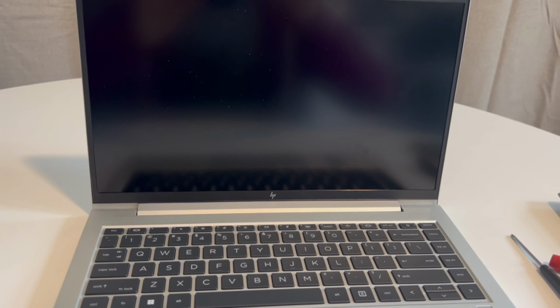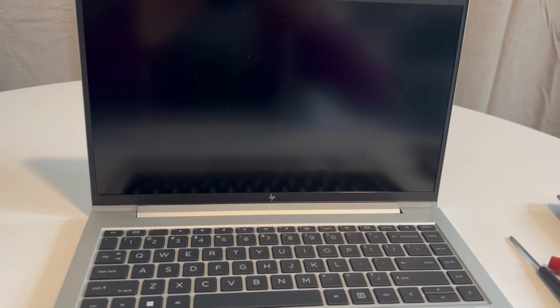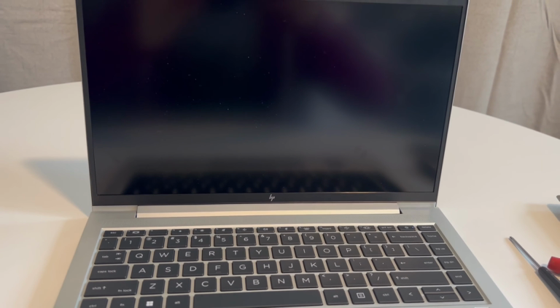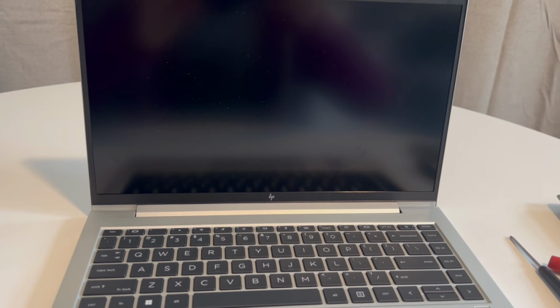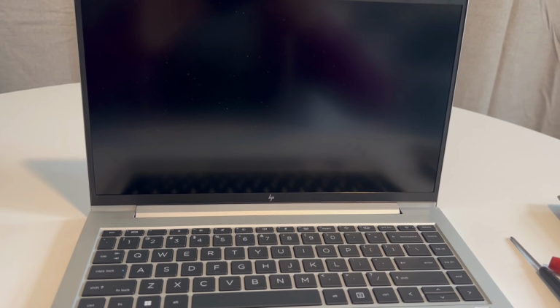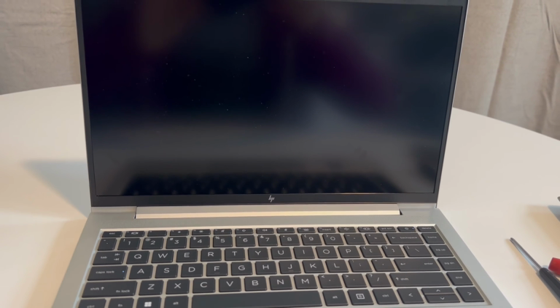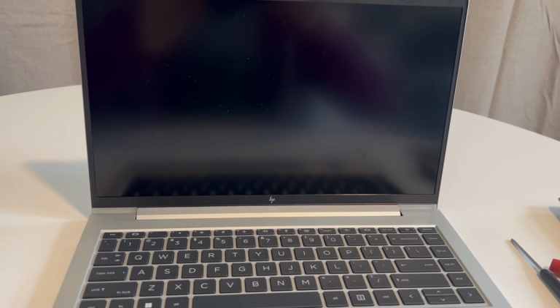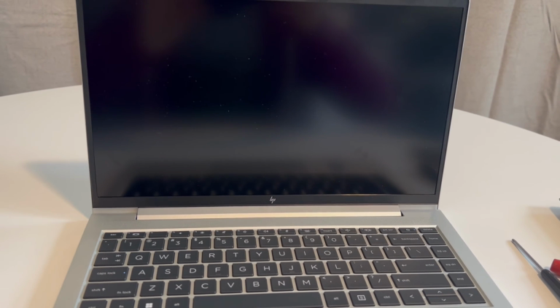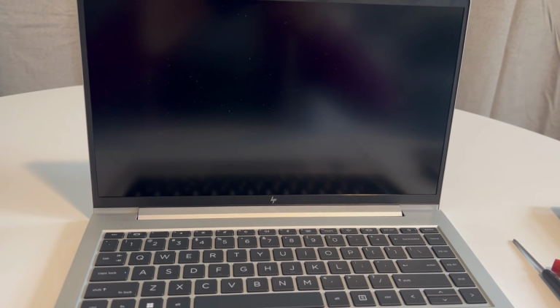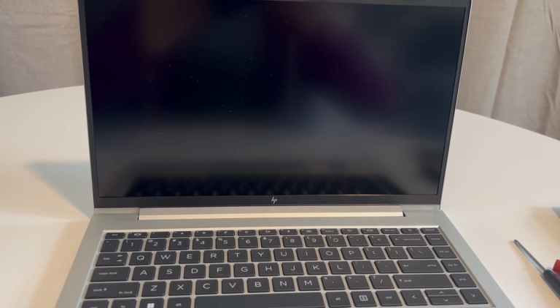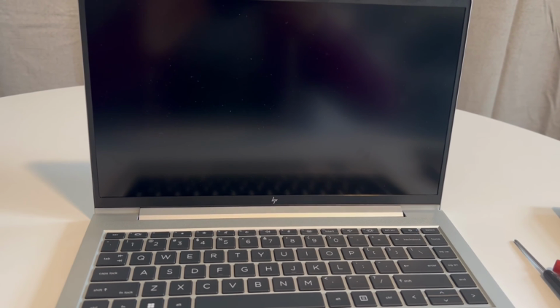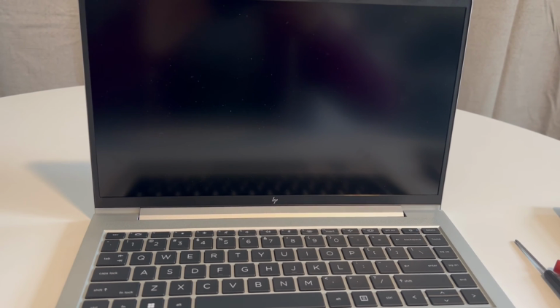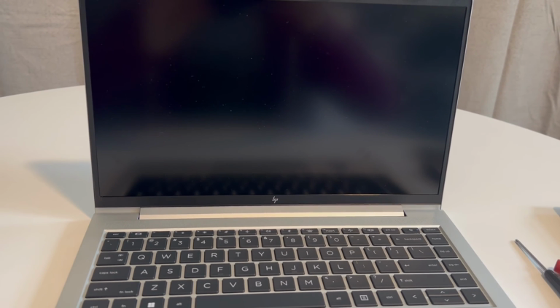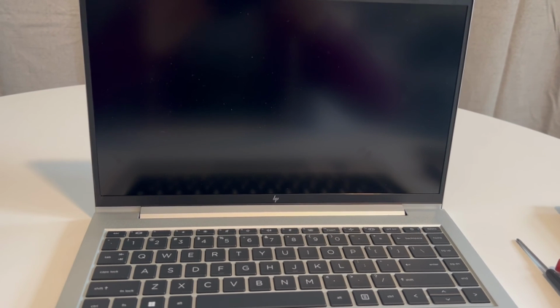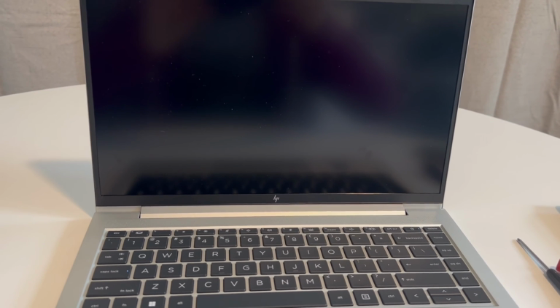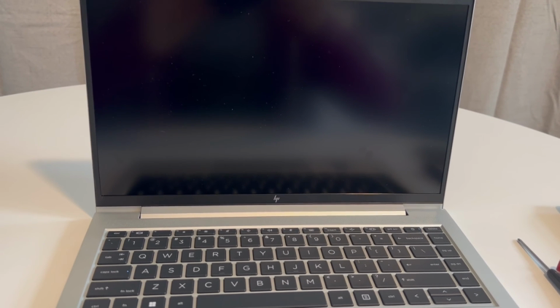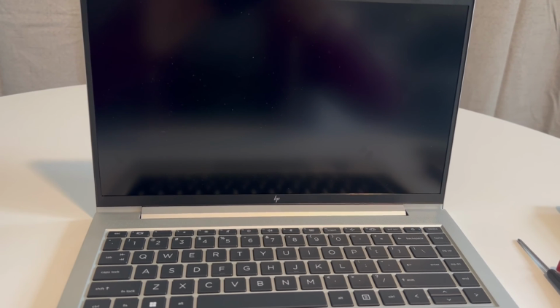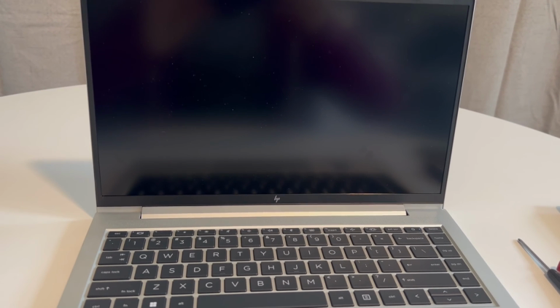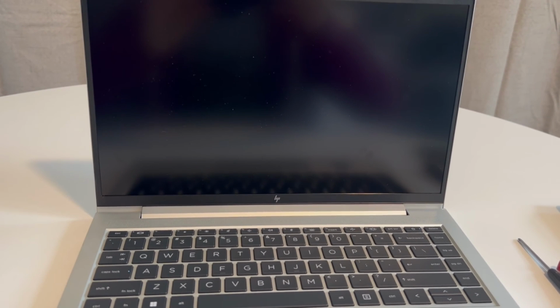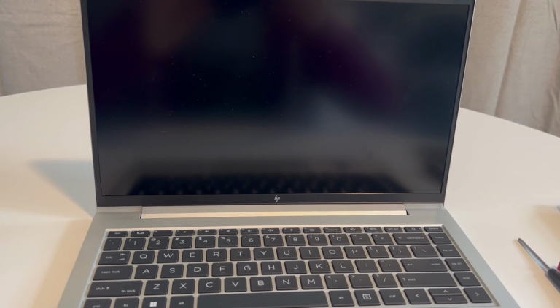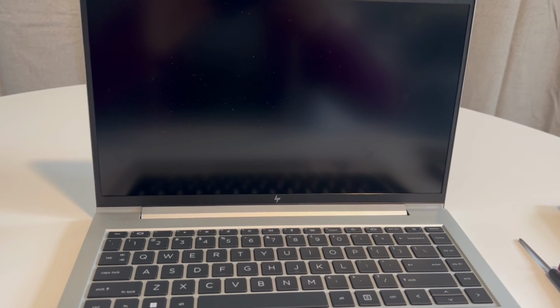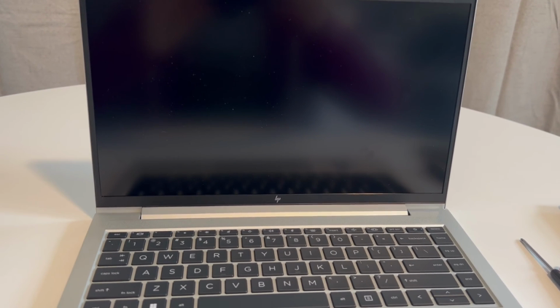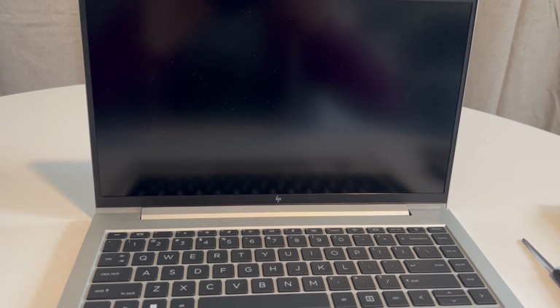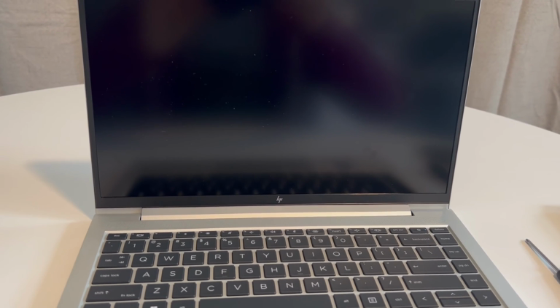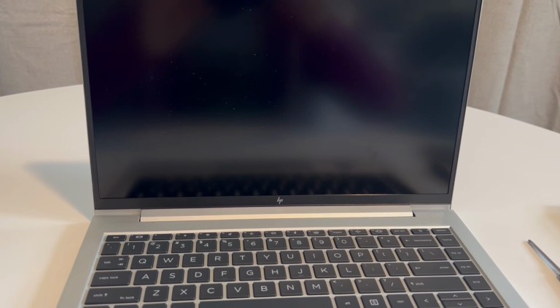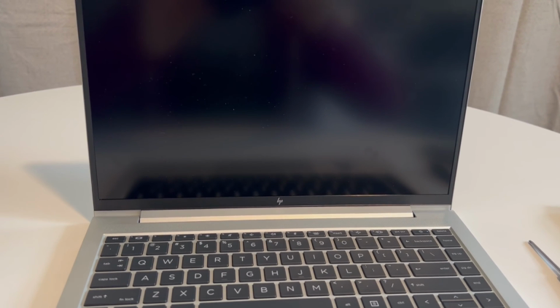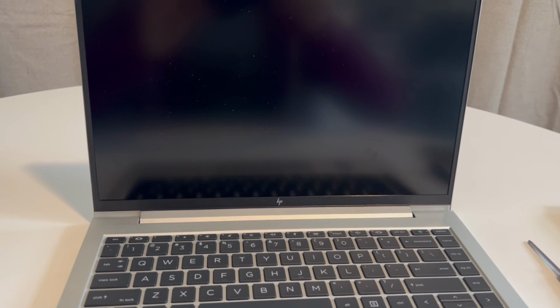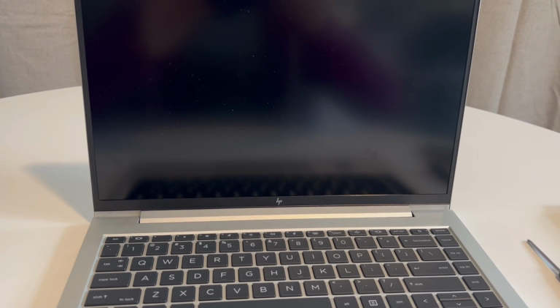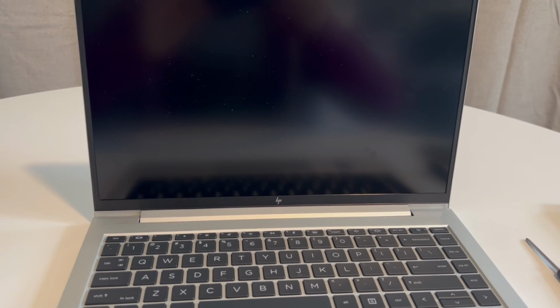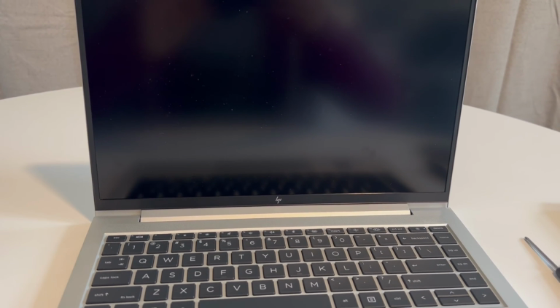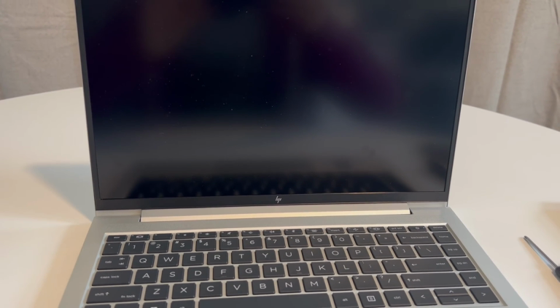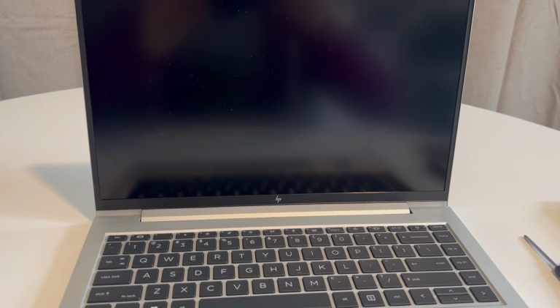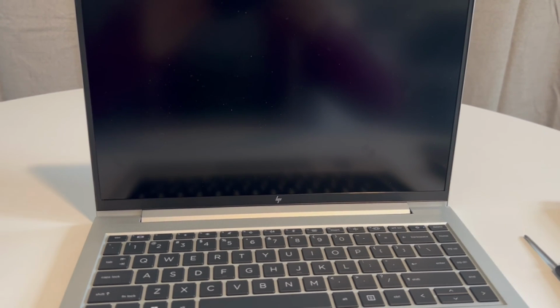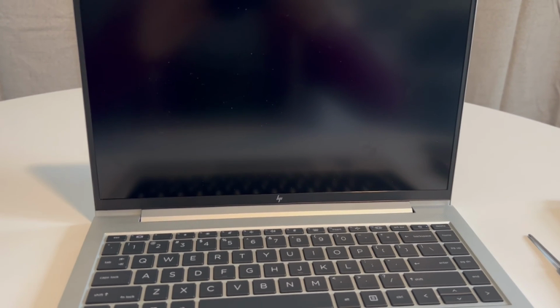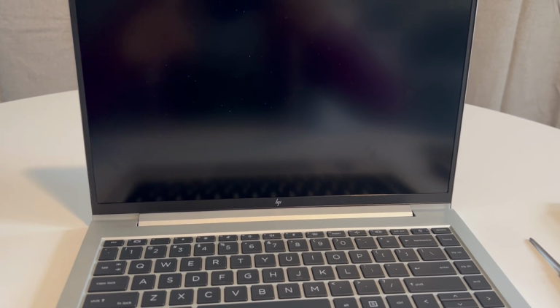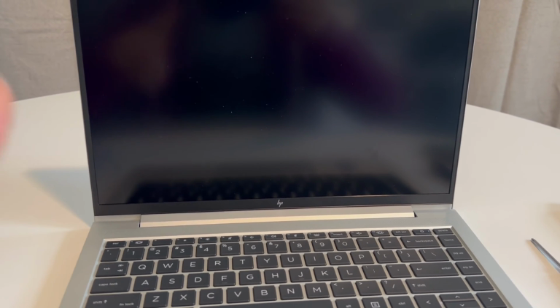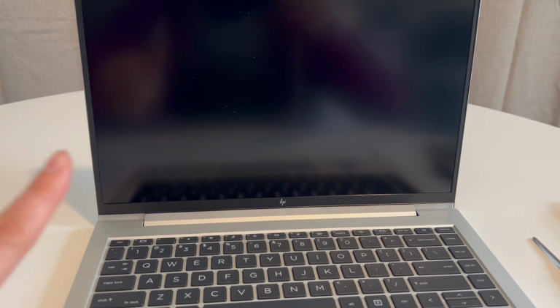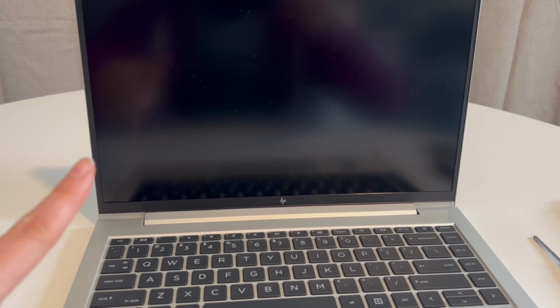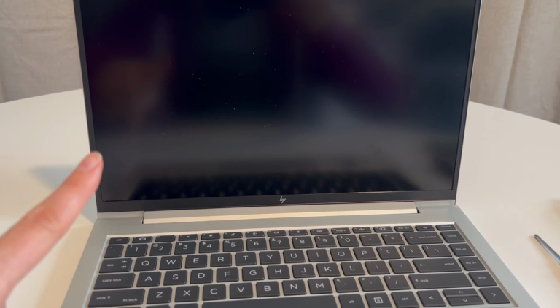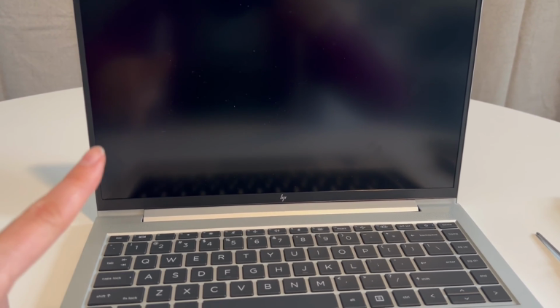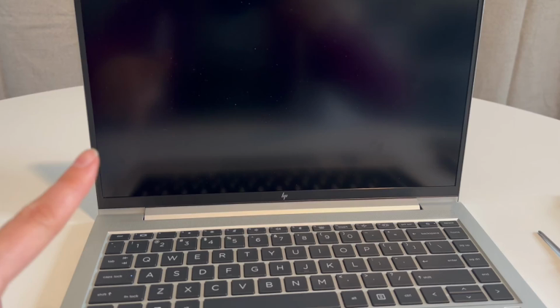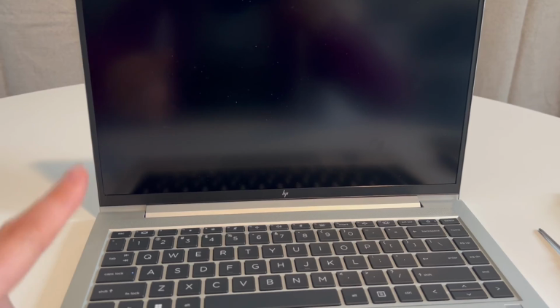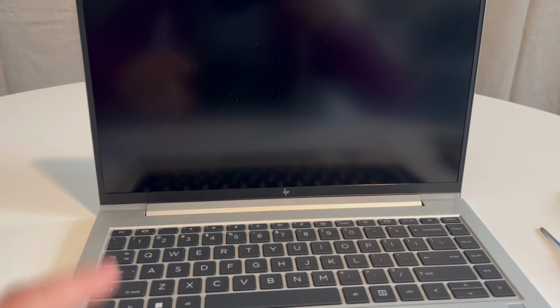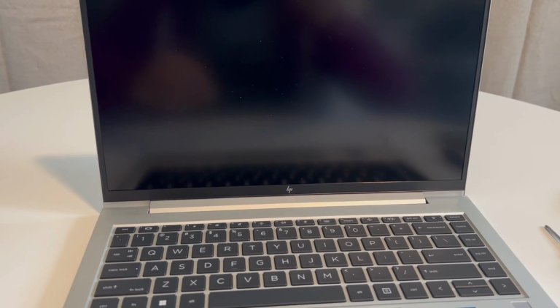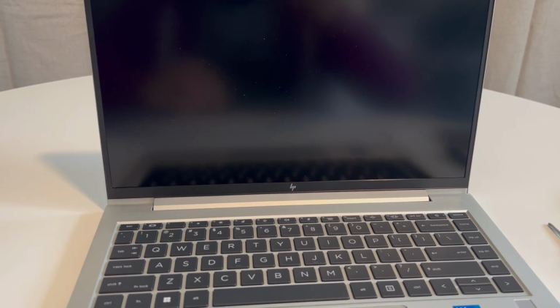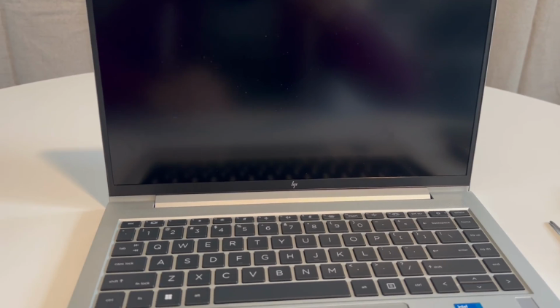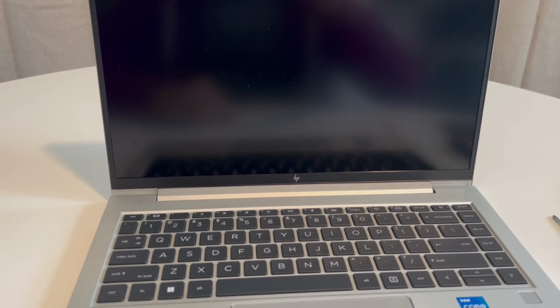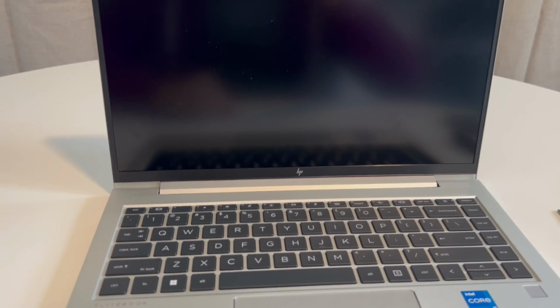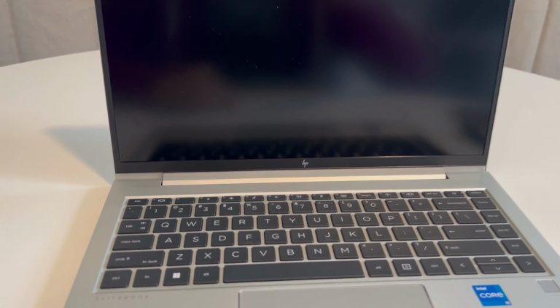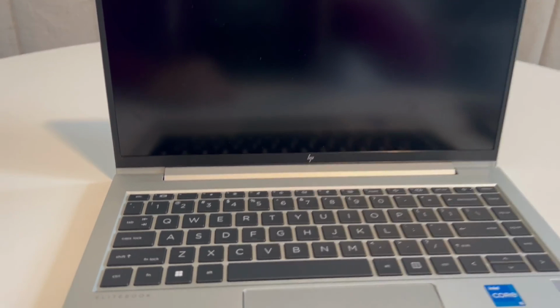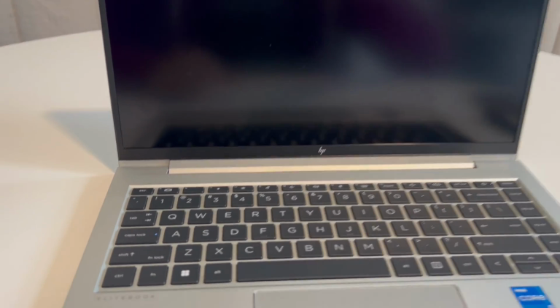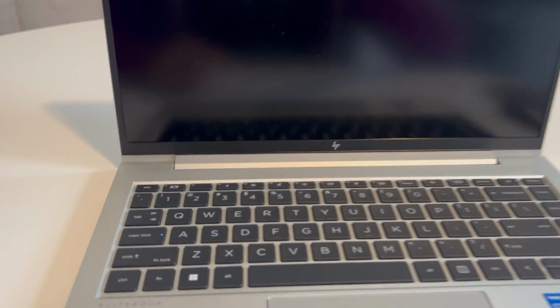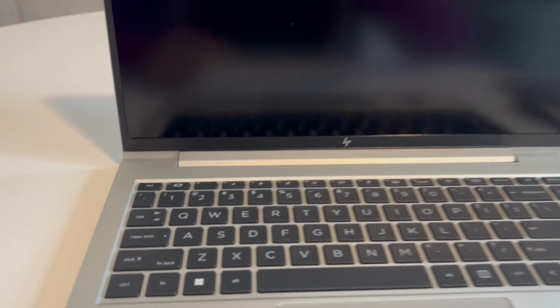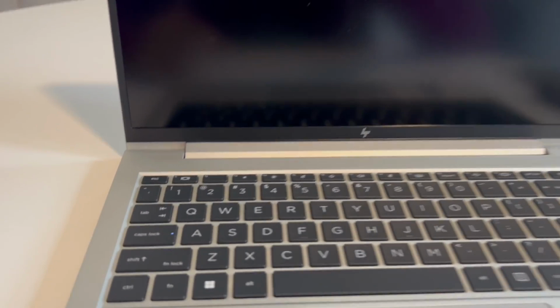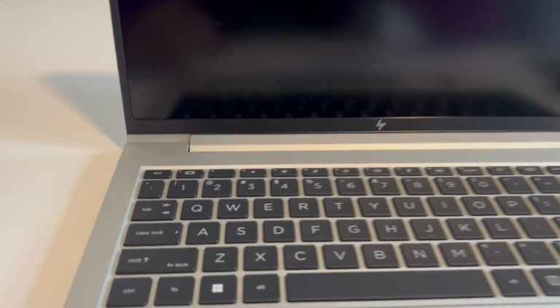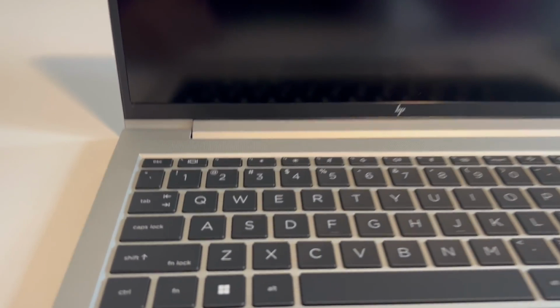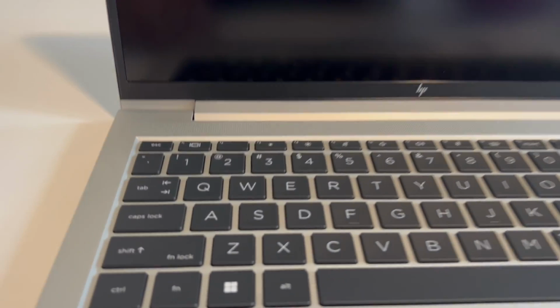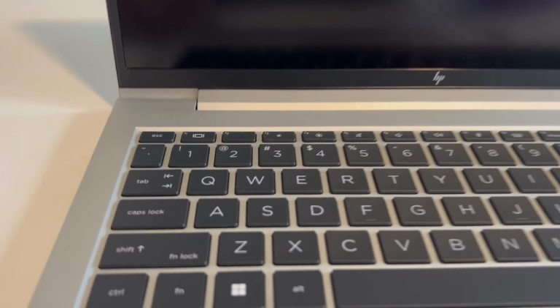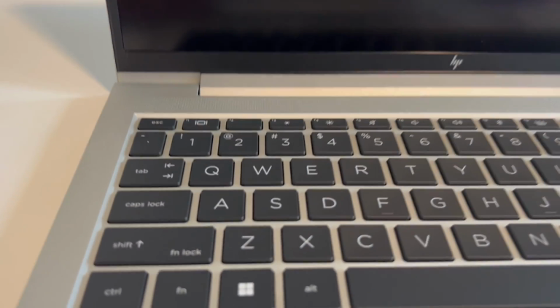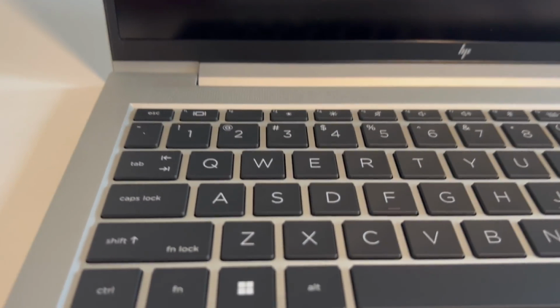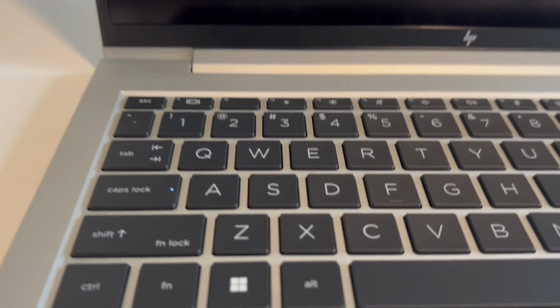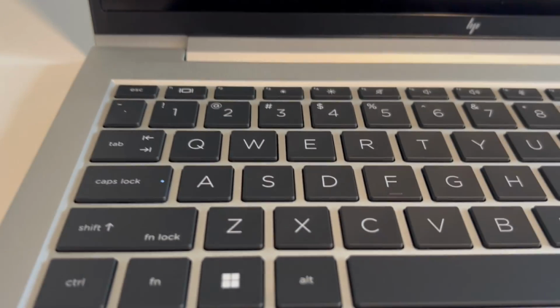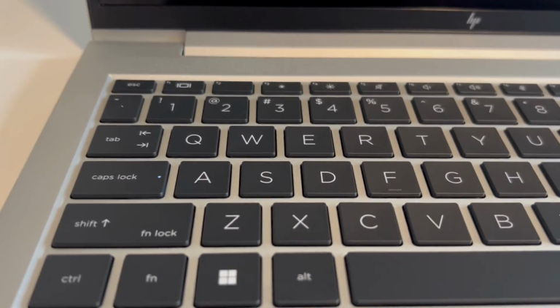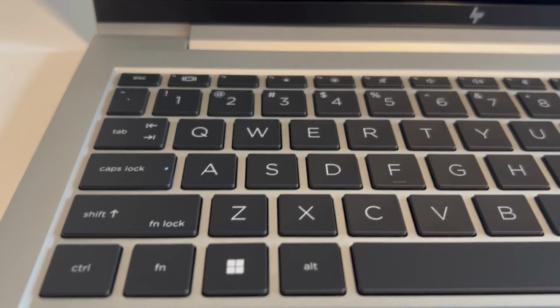Hi, I'm Liz. I'm an HP certified technician and we're going to go over what to do when your screen is black and you are getting an LED code of 3-2.